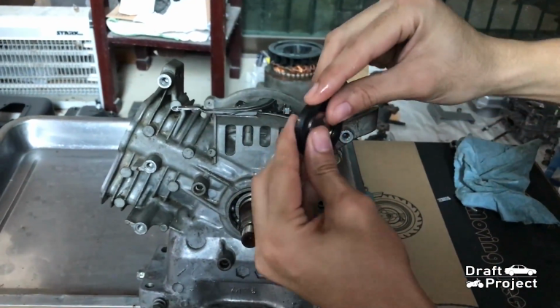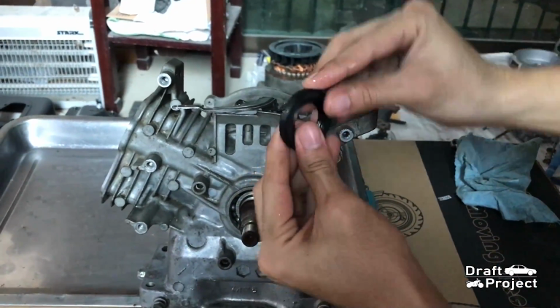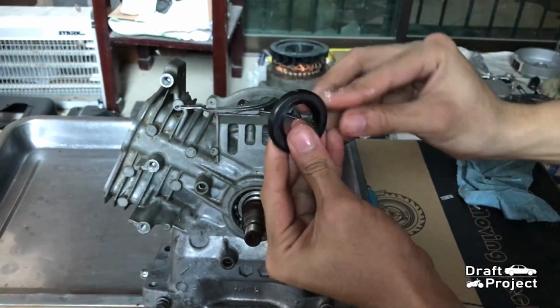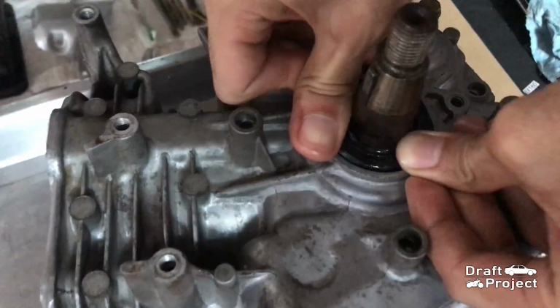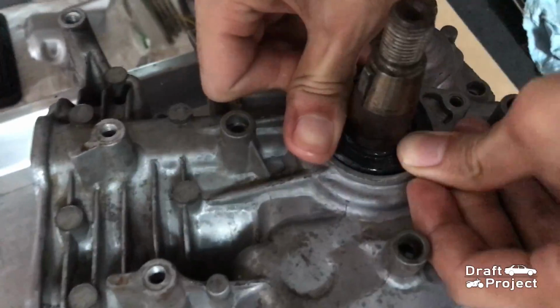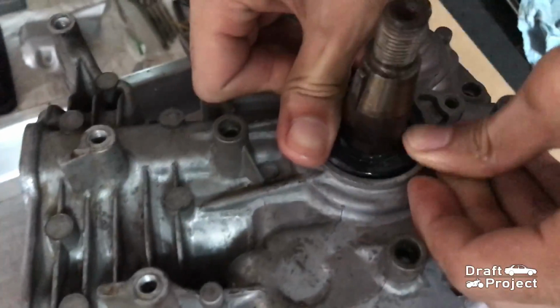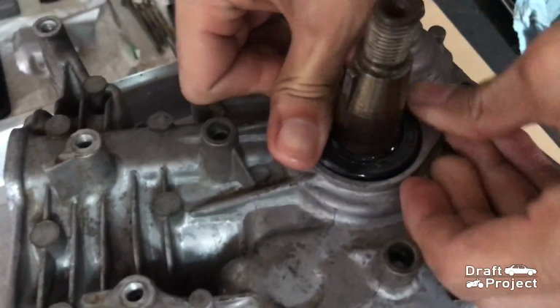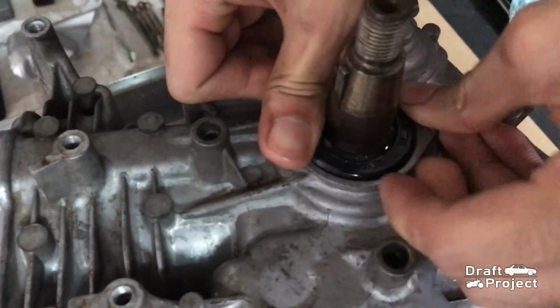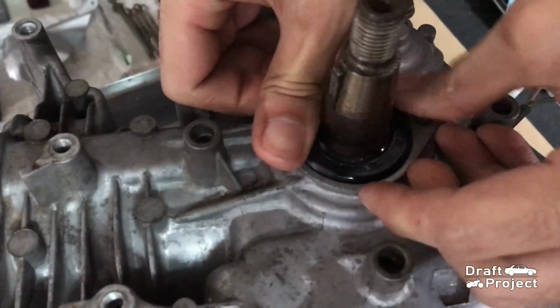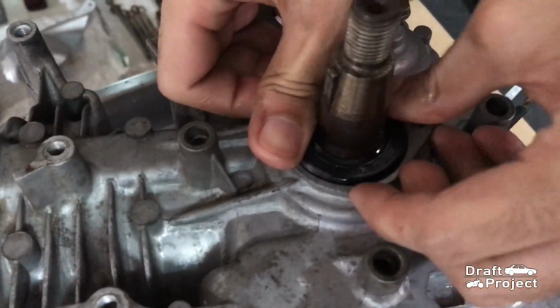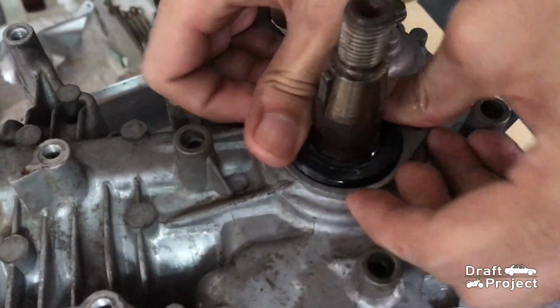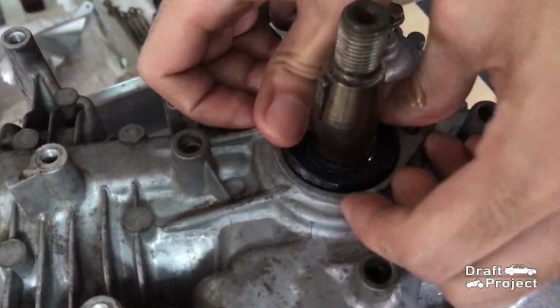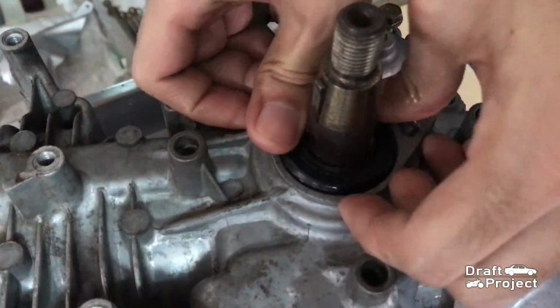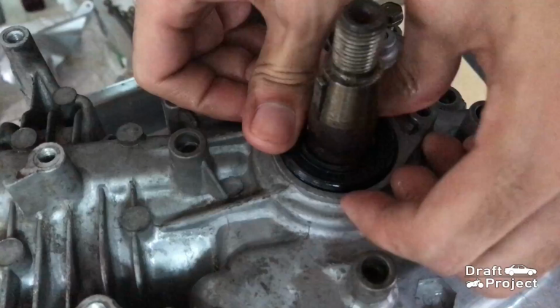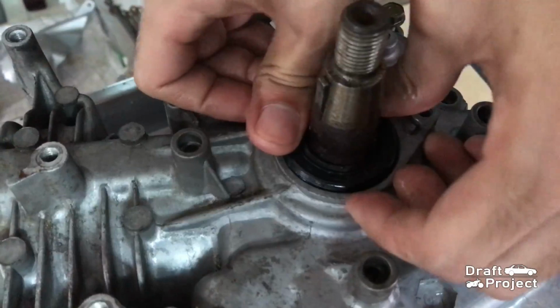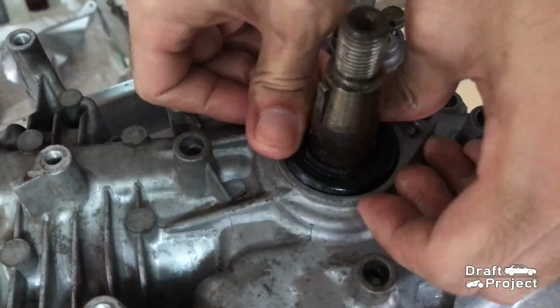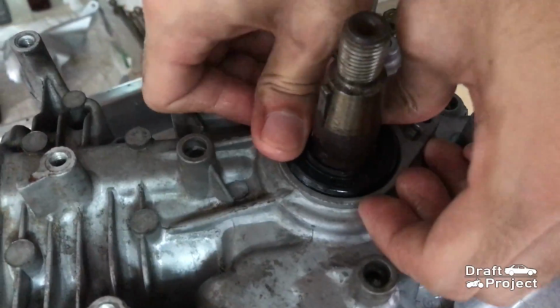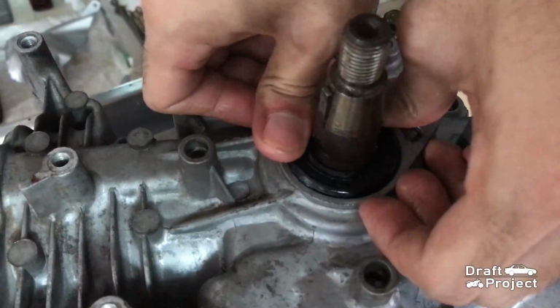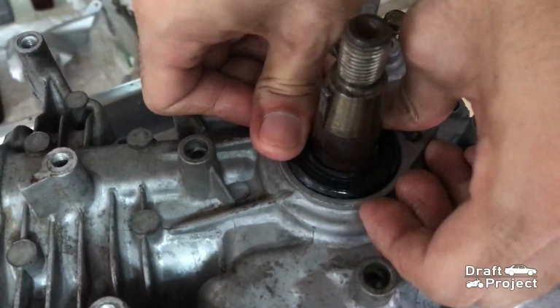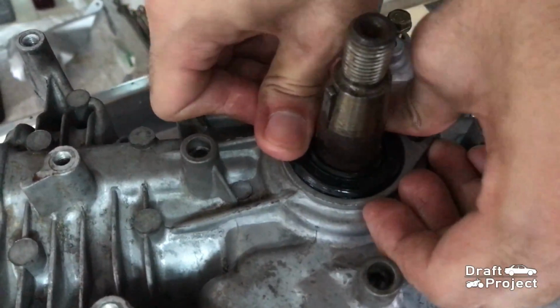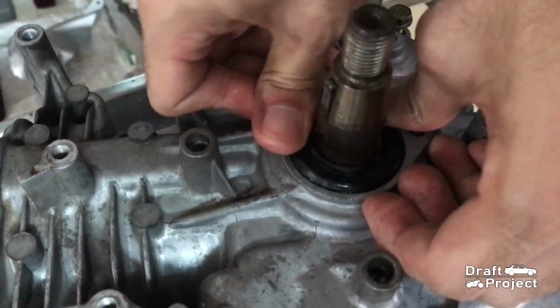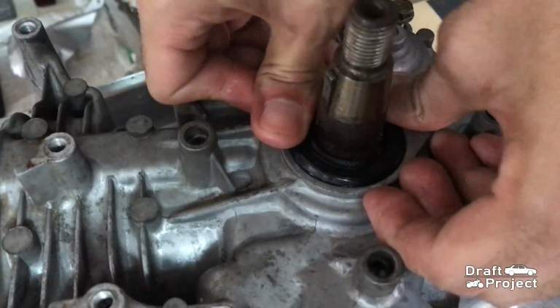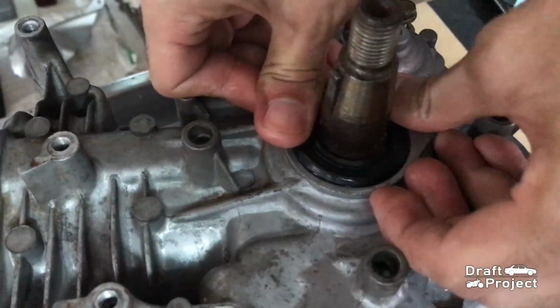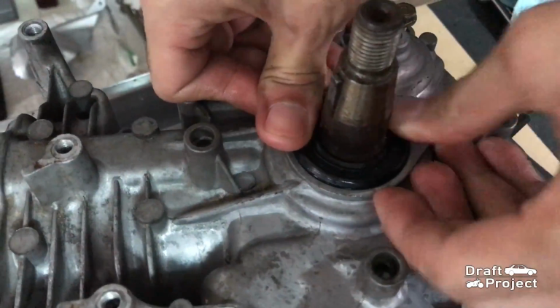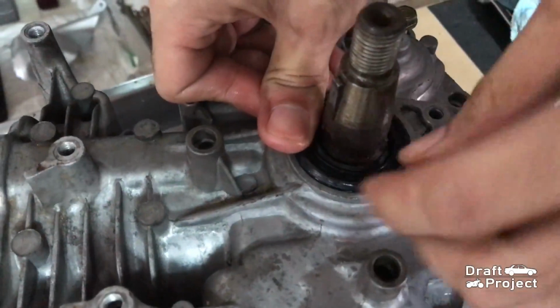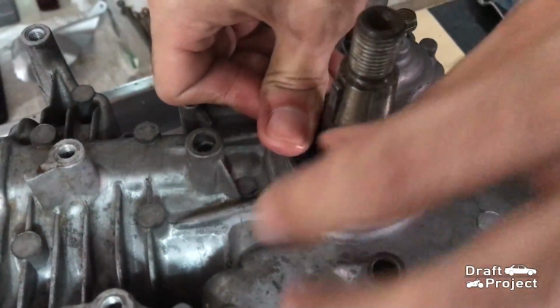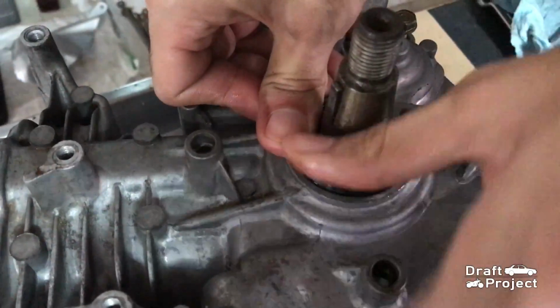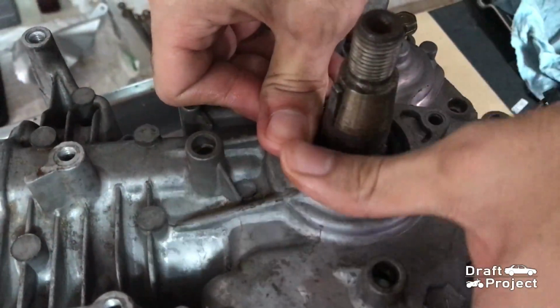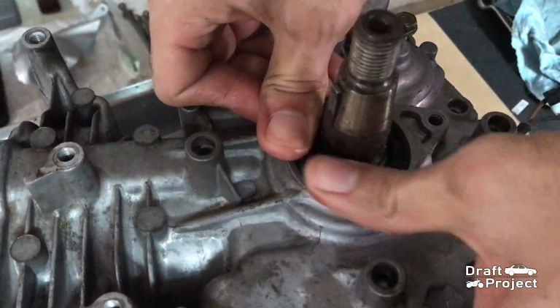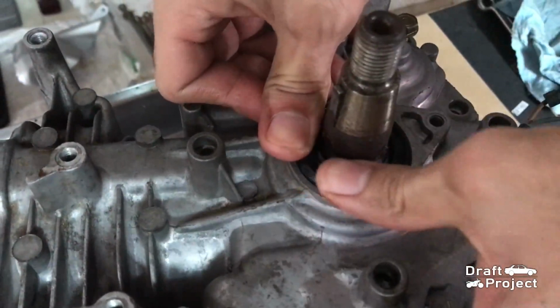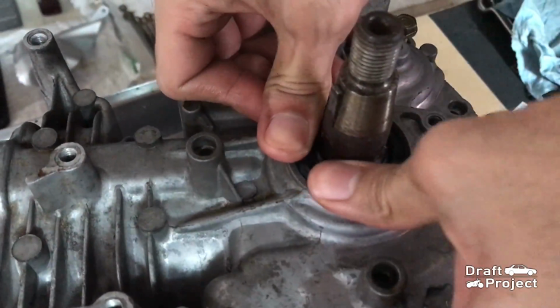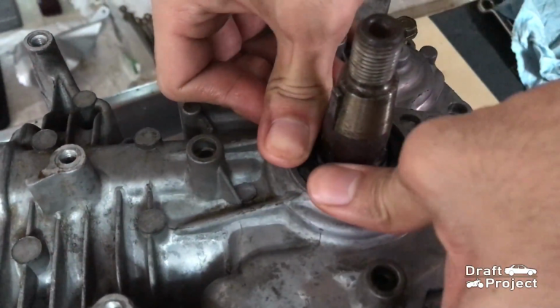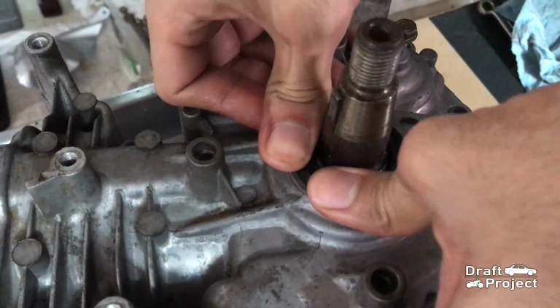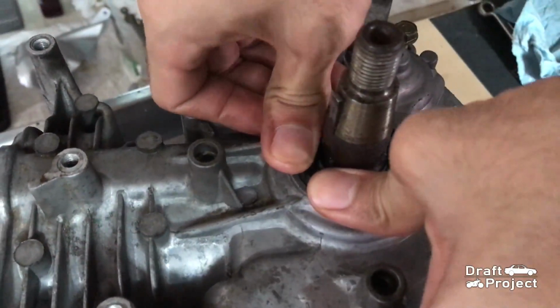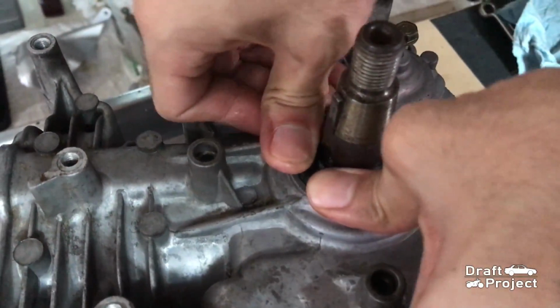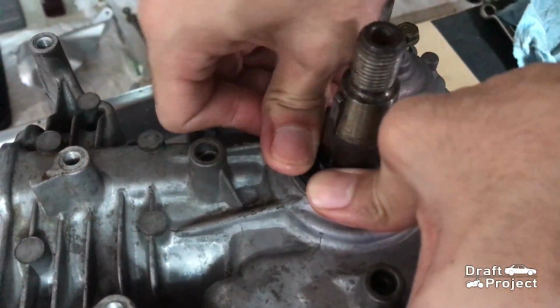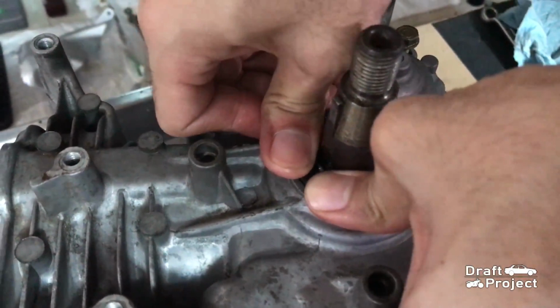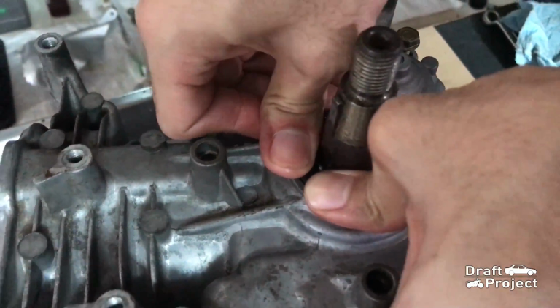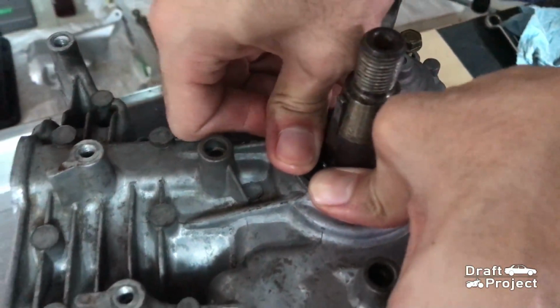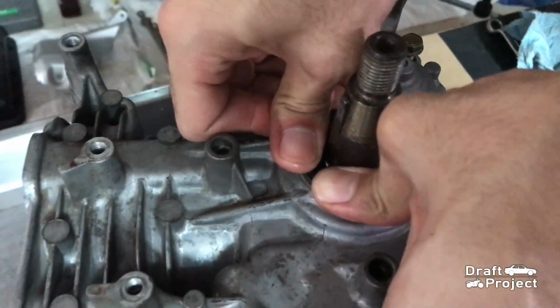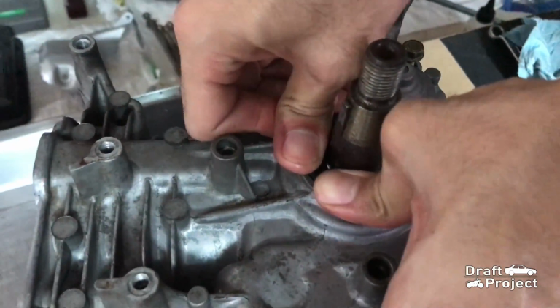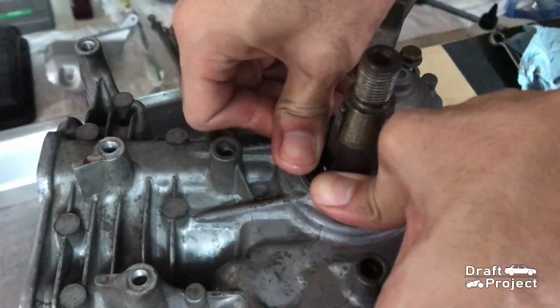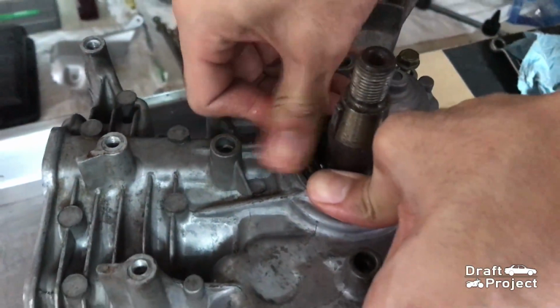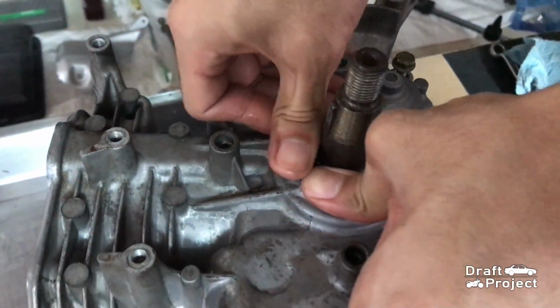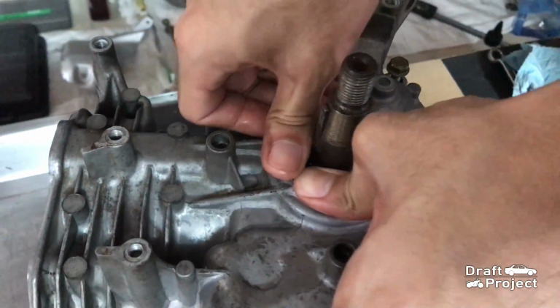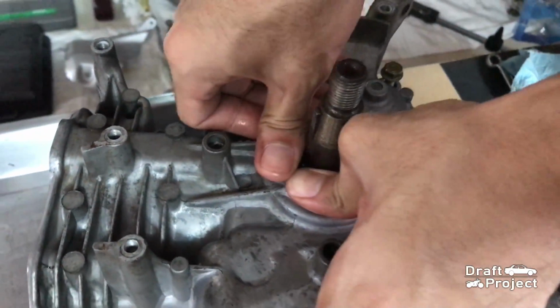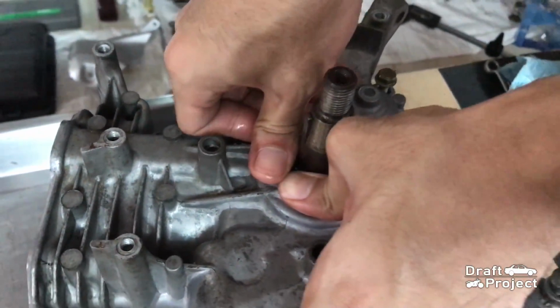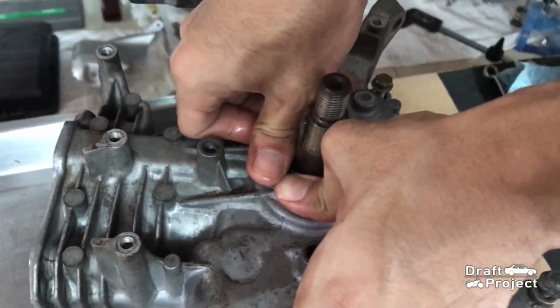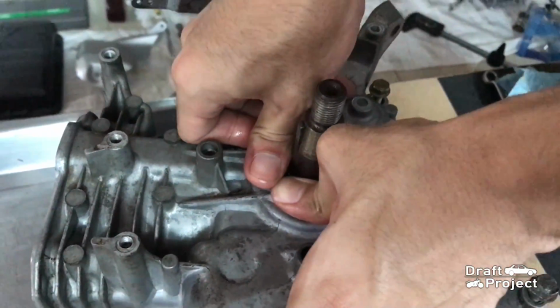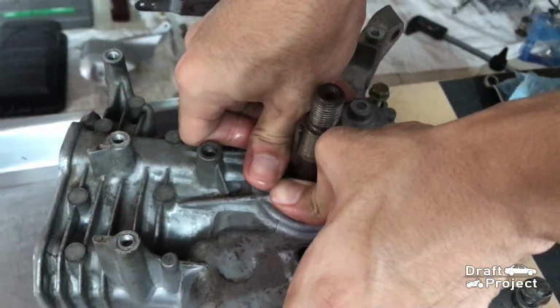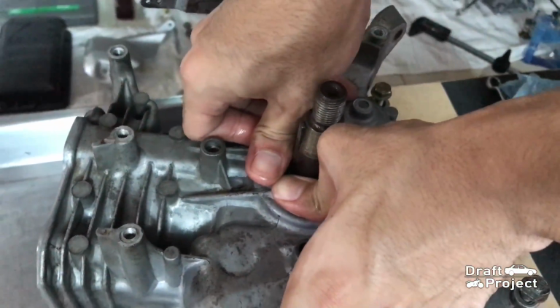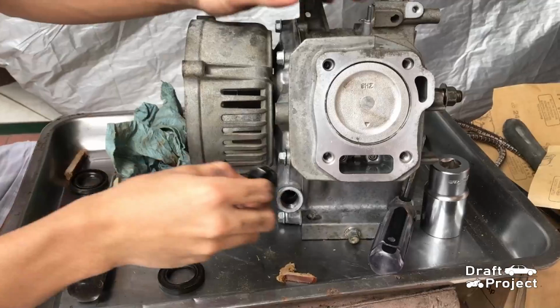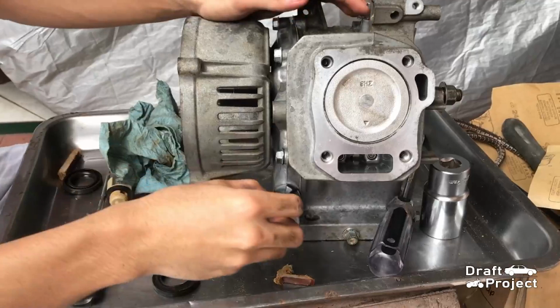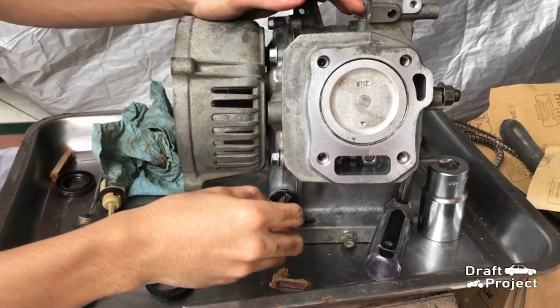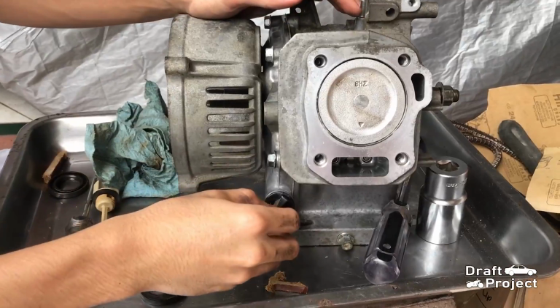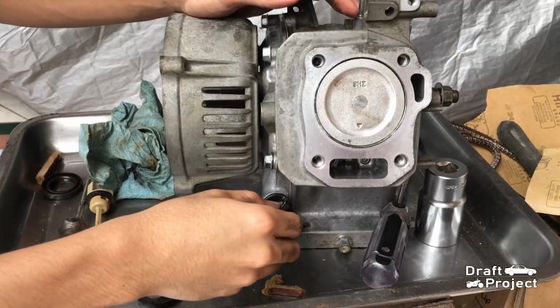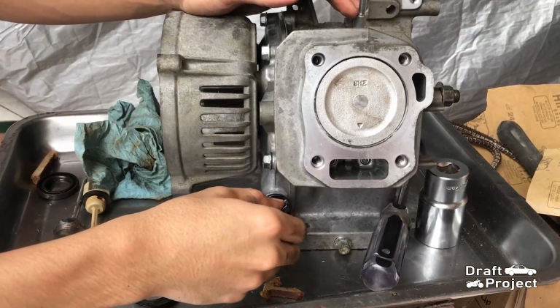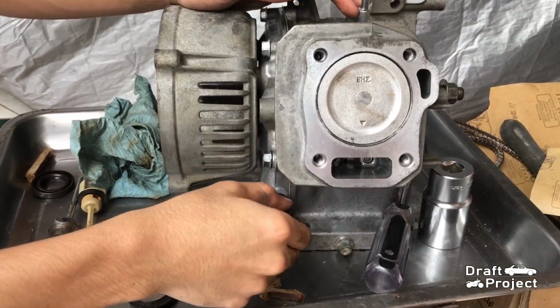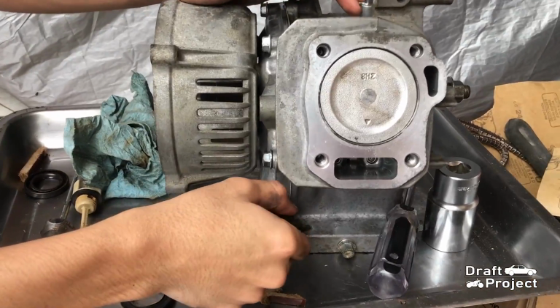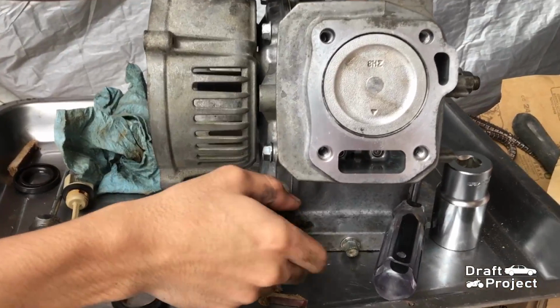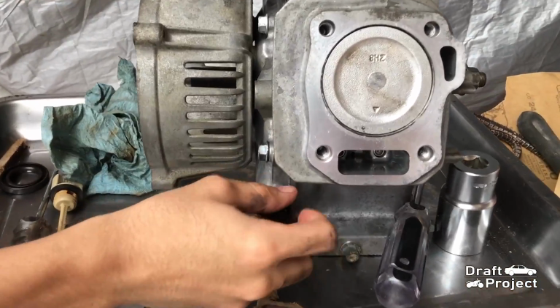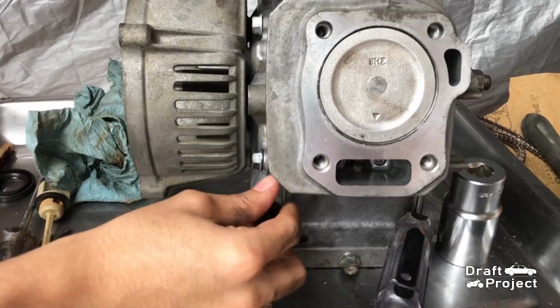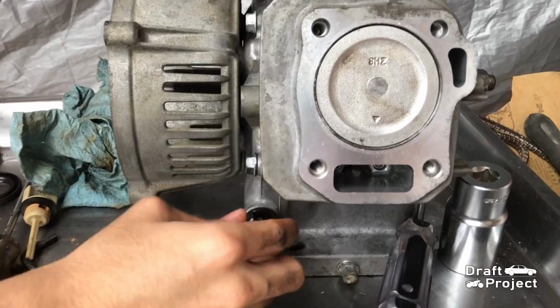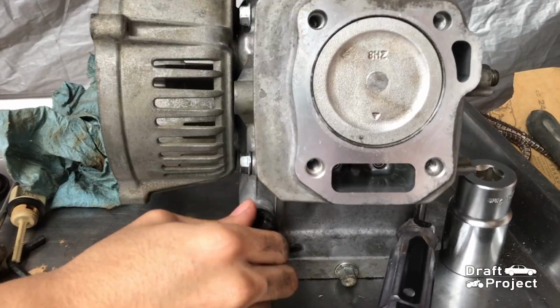Put the new oil seal in place and insert it. Reinsert the cap and dipstick.